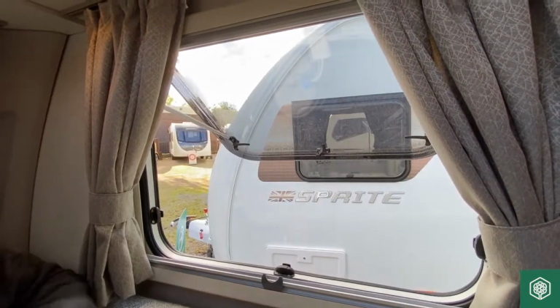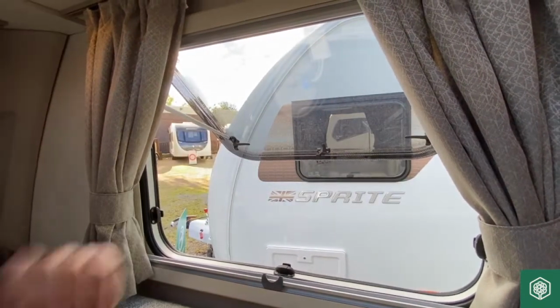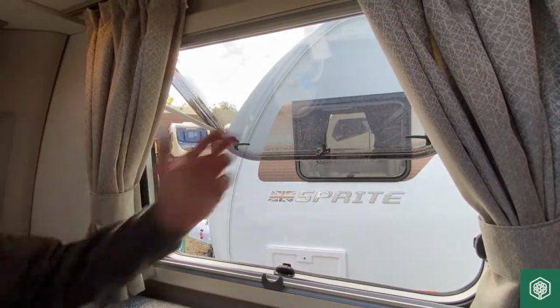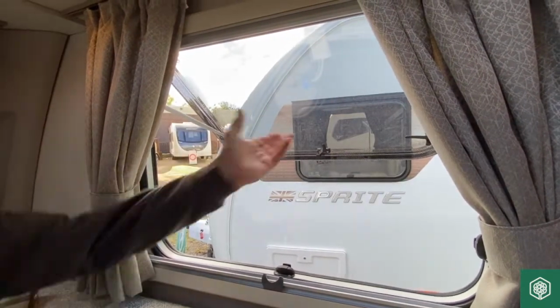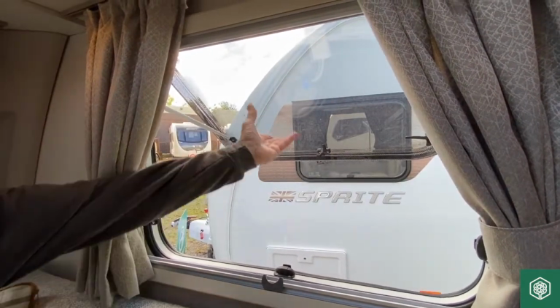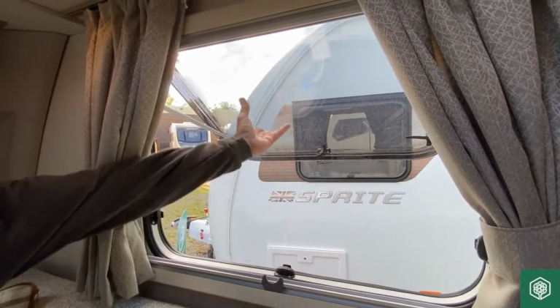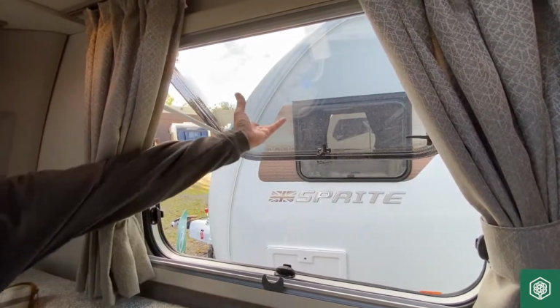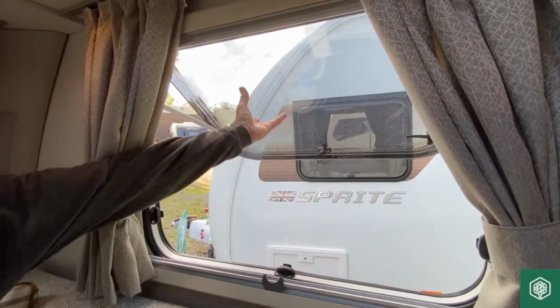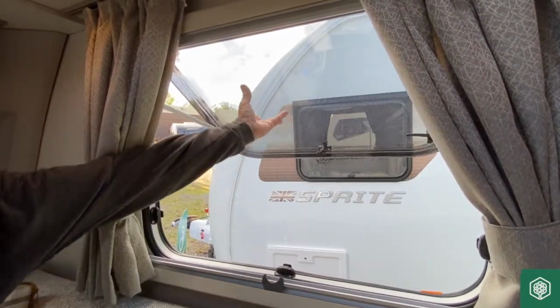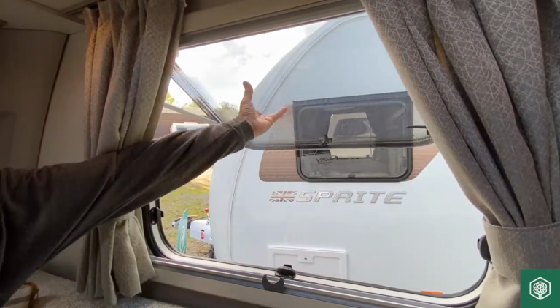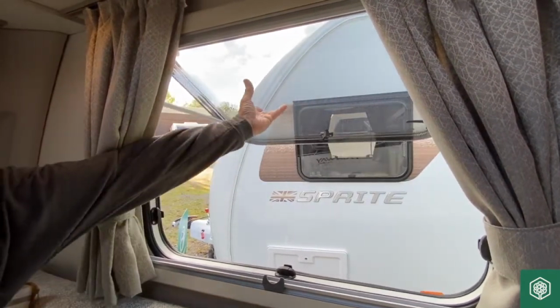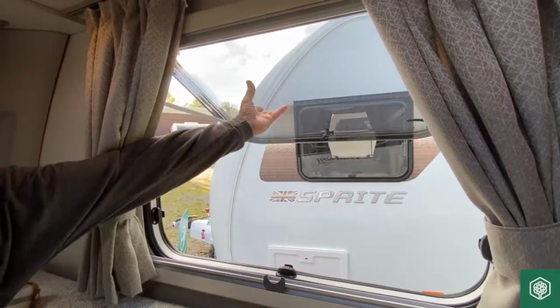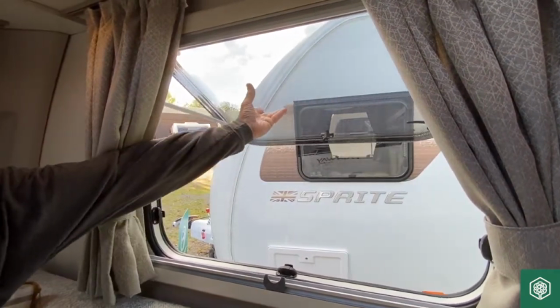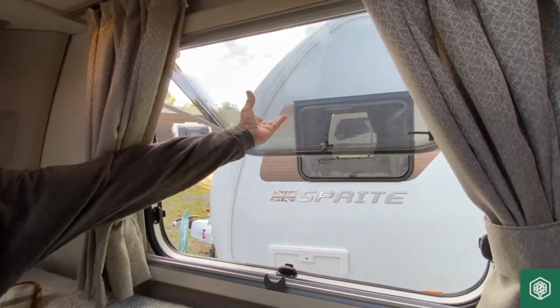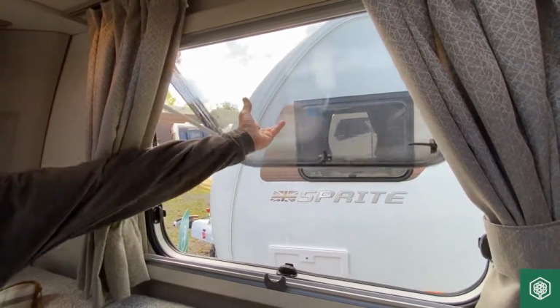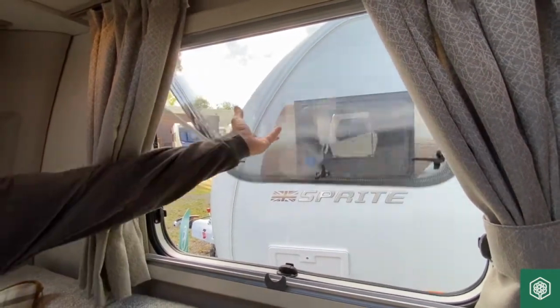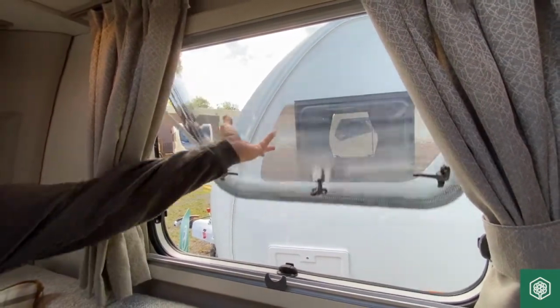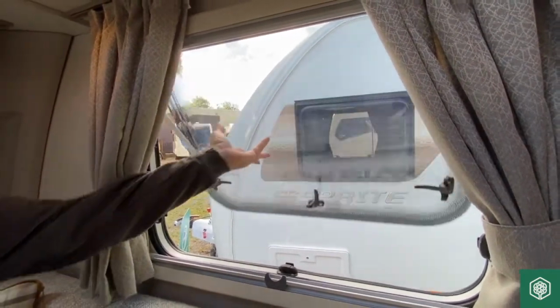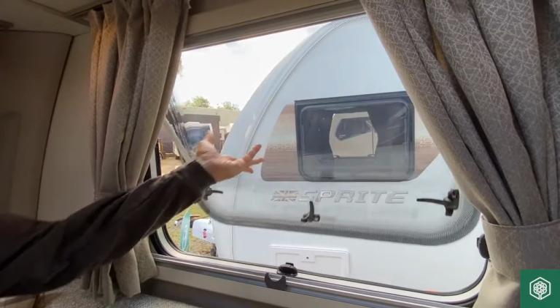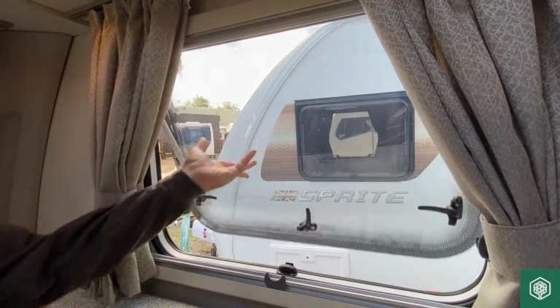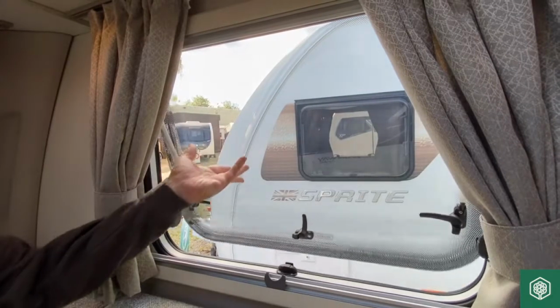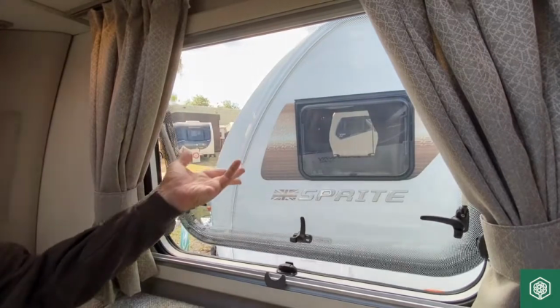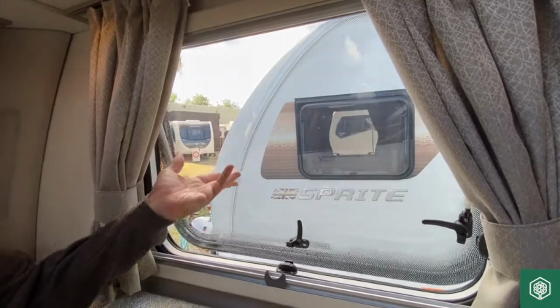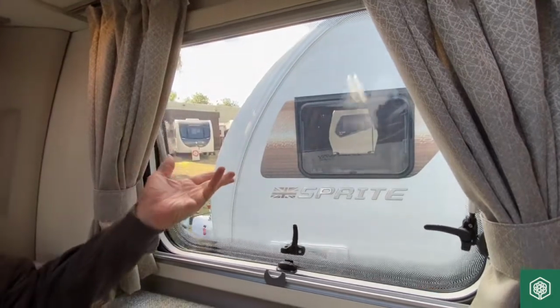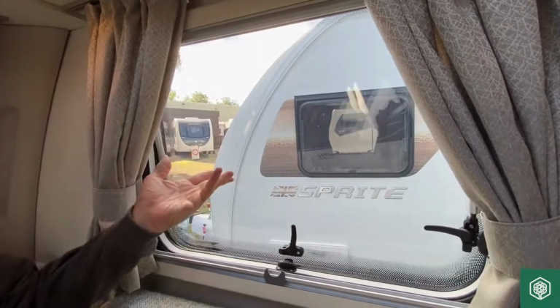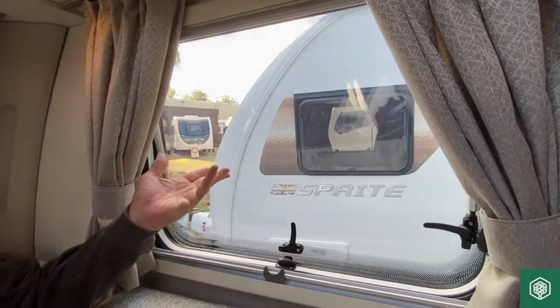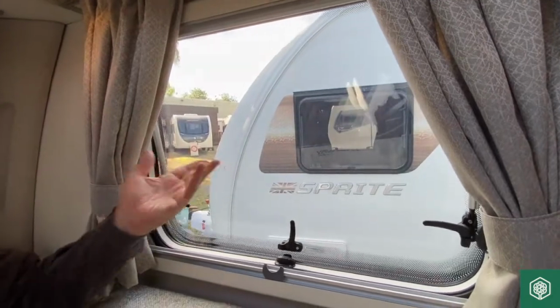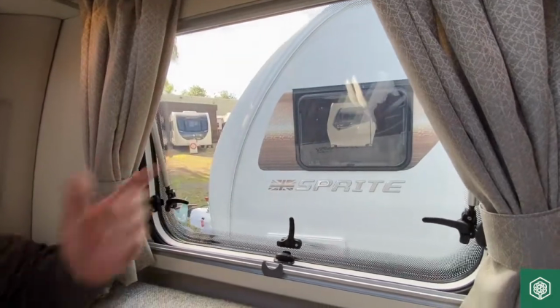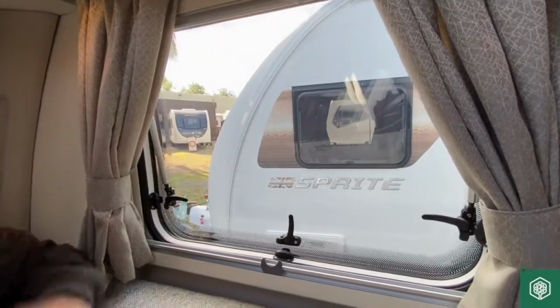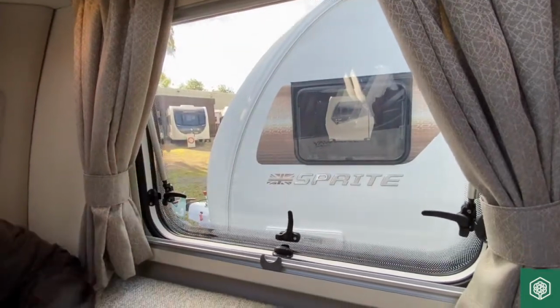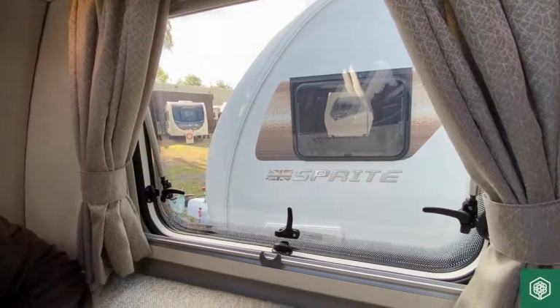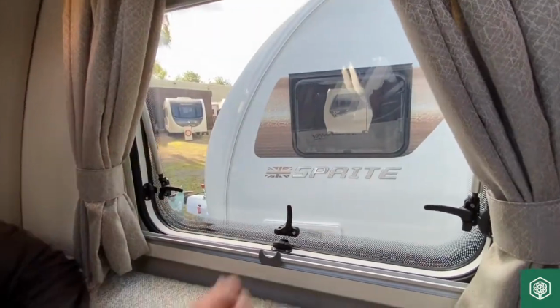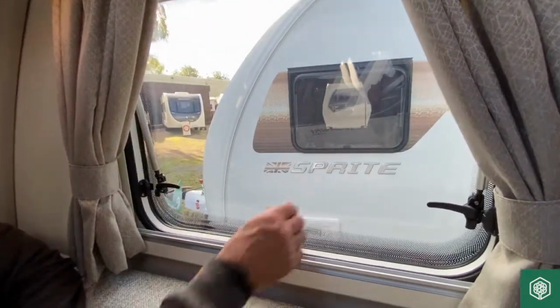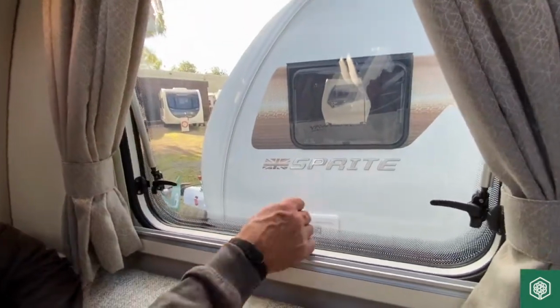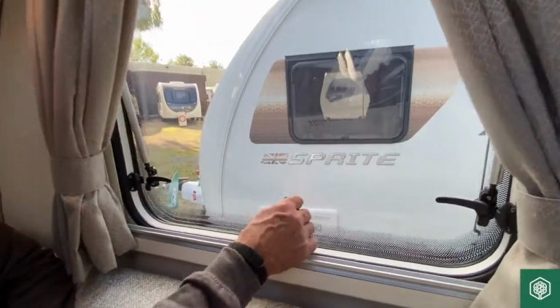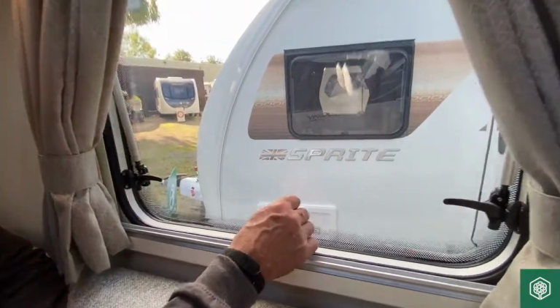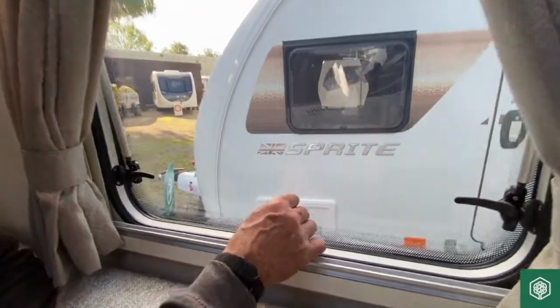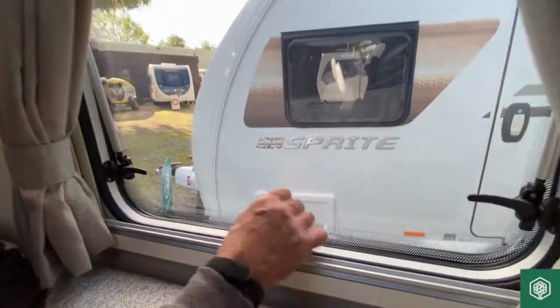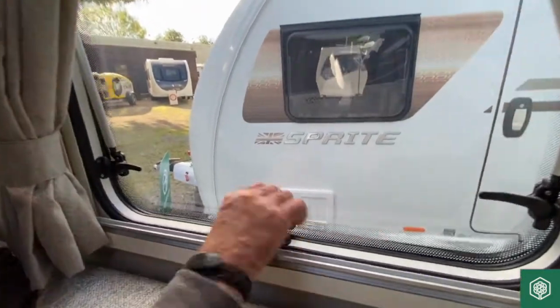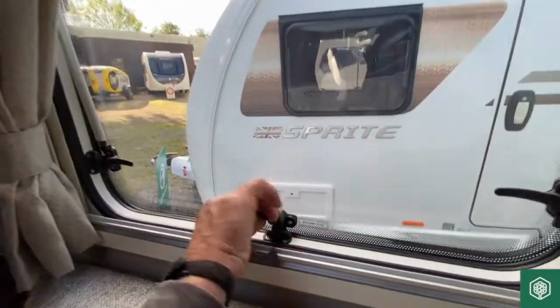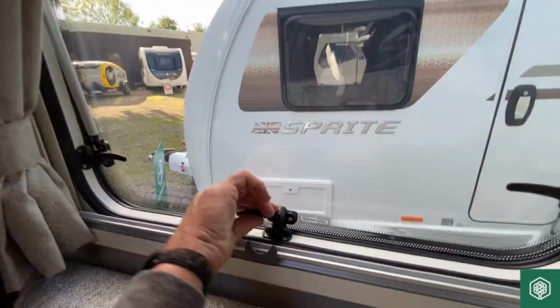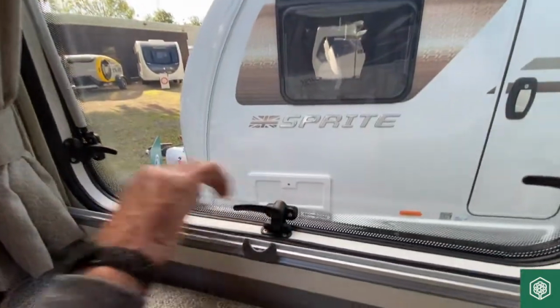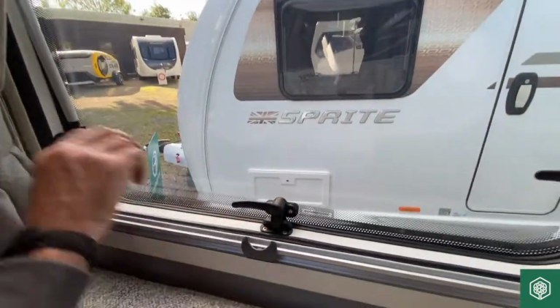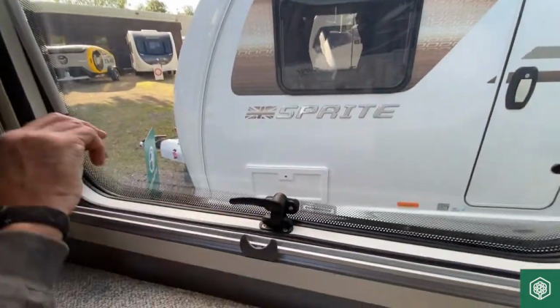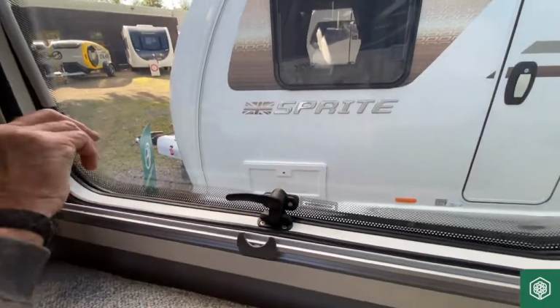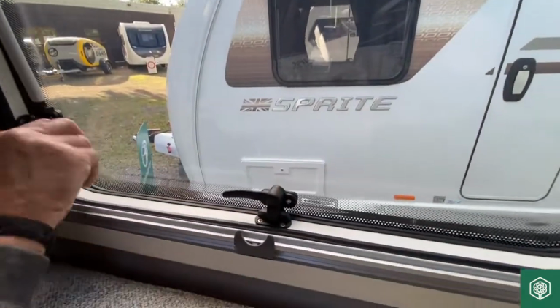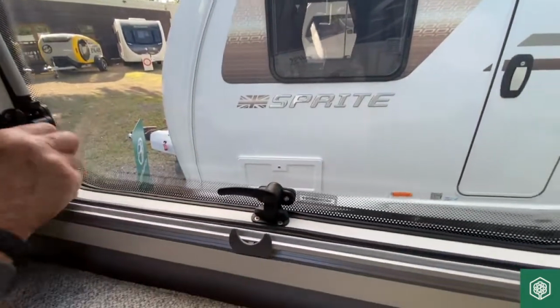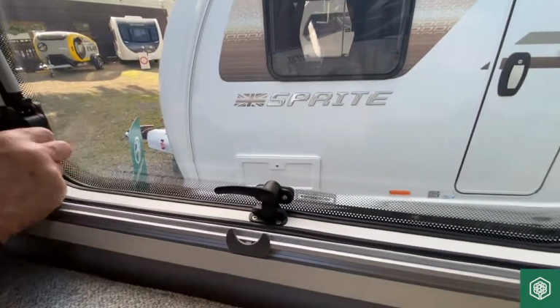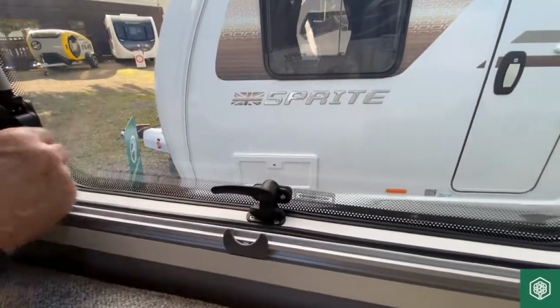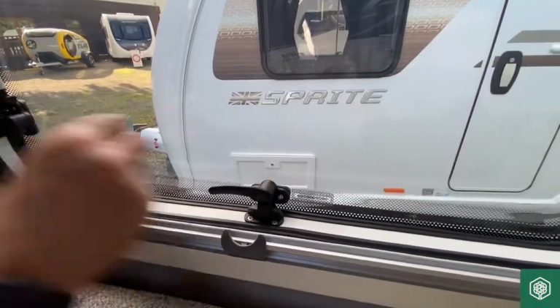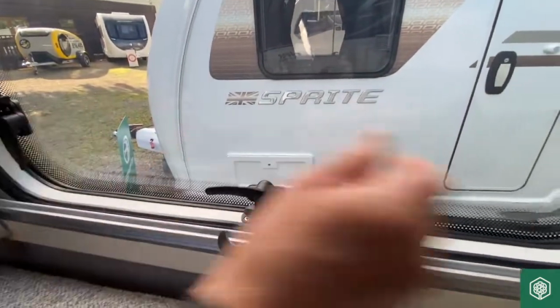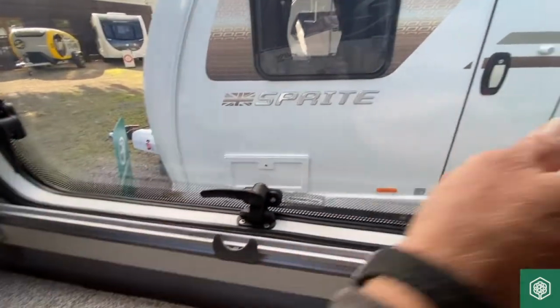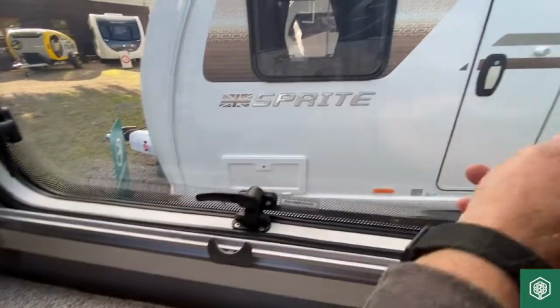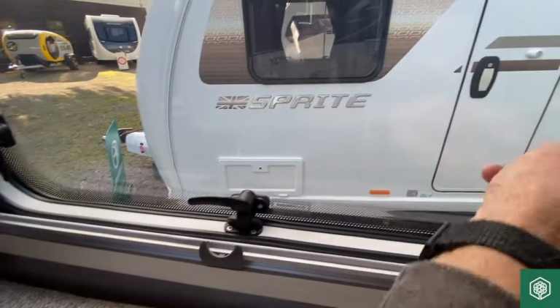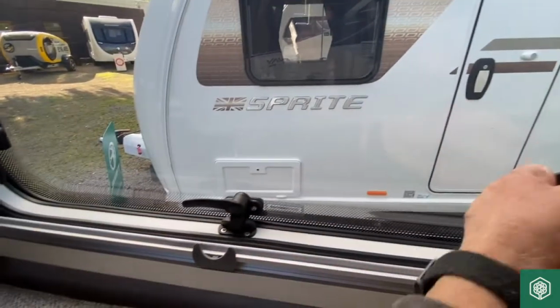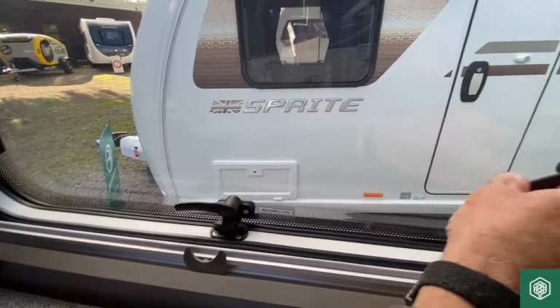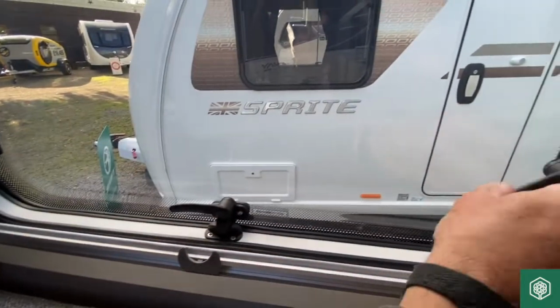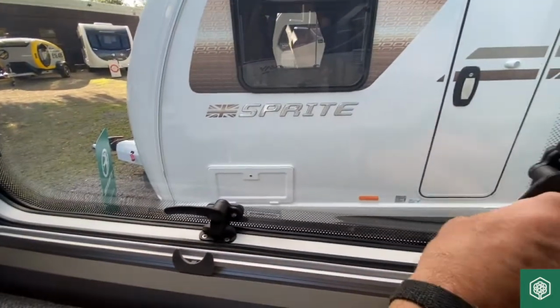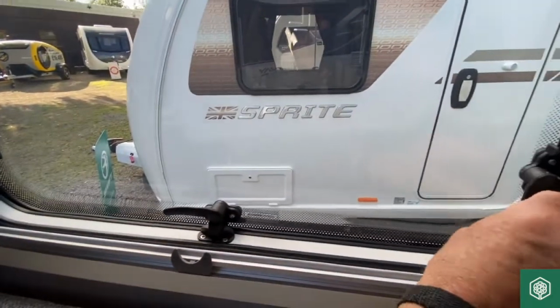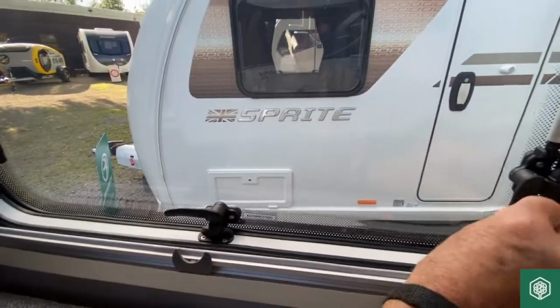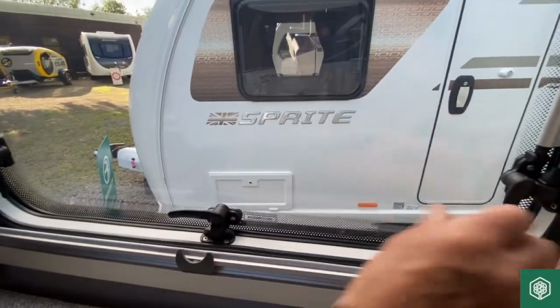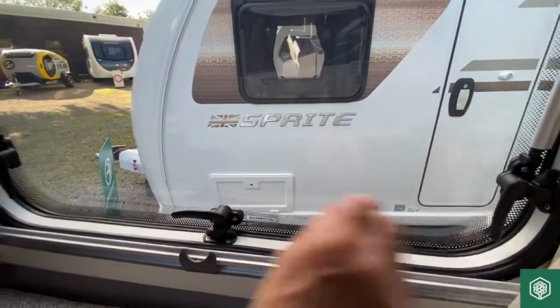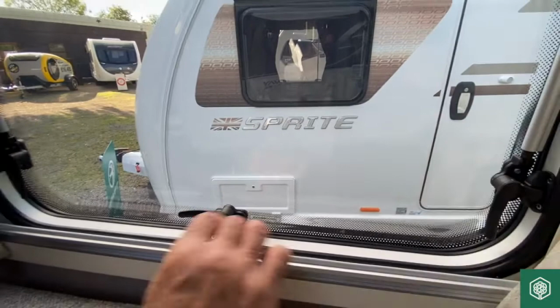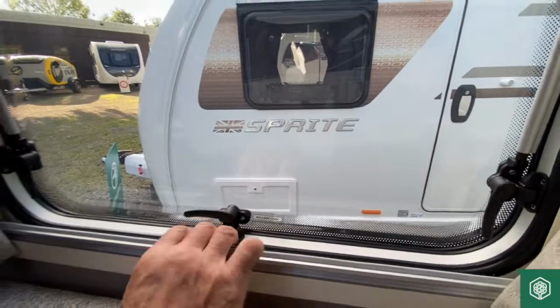Just push it up slightly when you want to lower the window back down again. So that is the window itself.